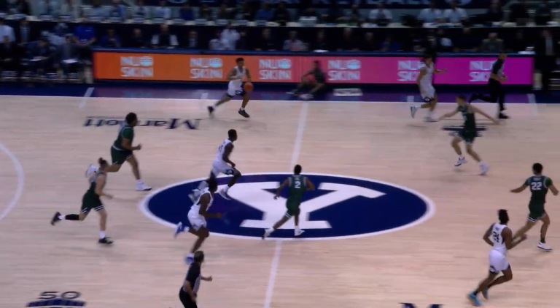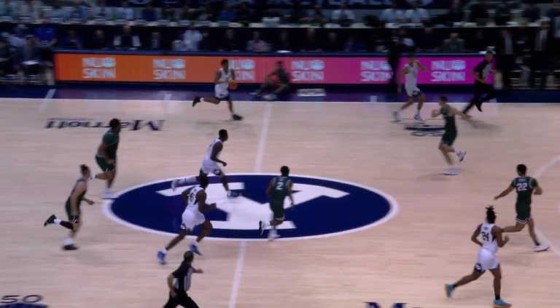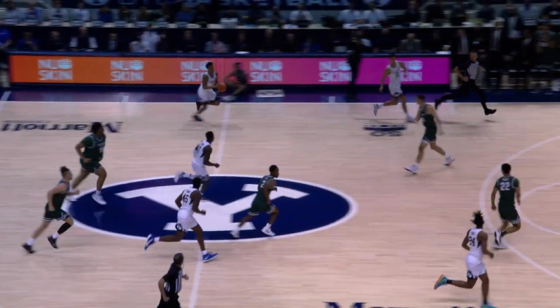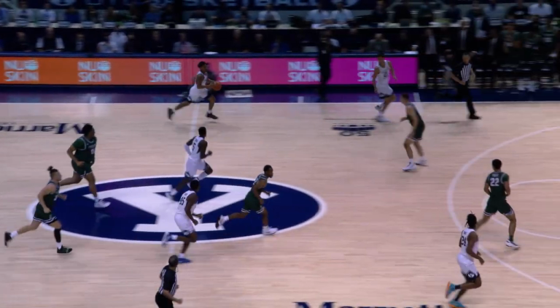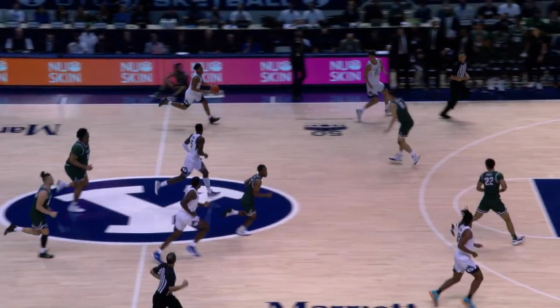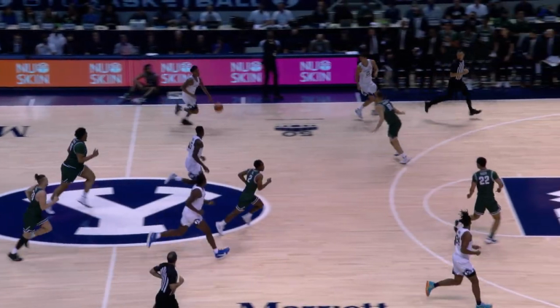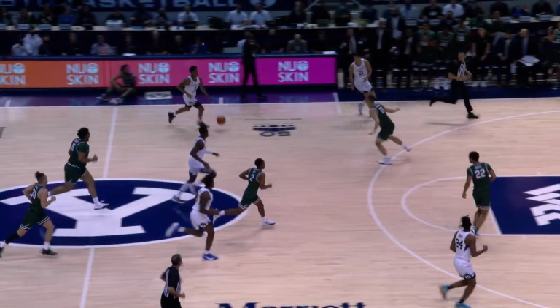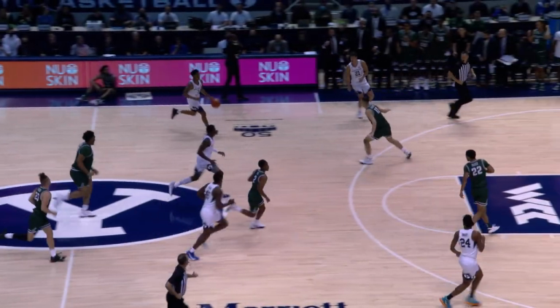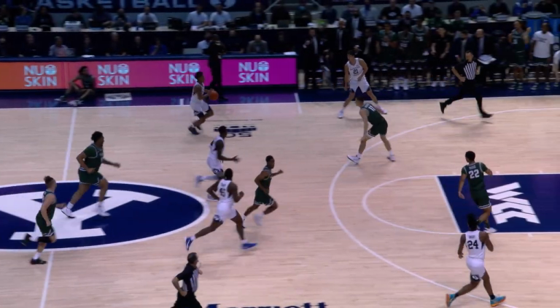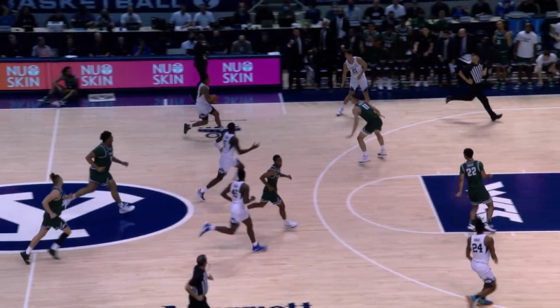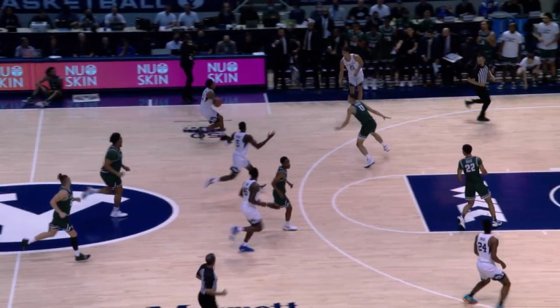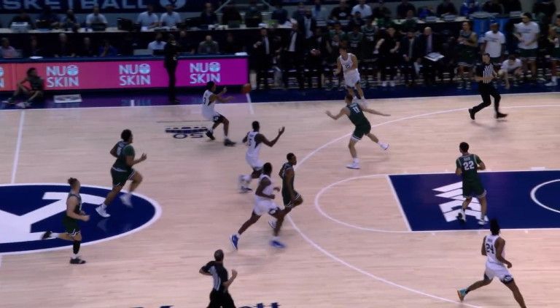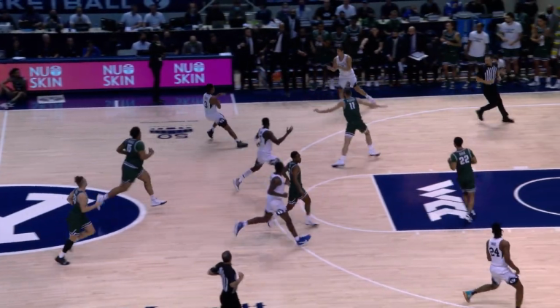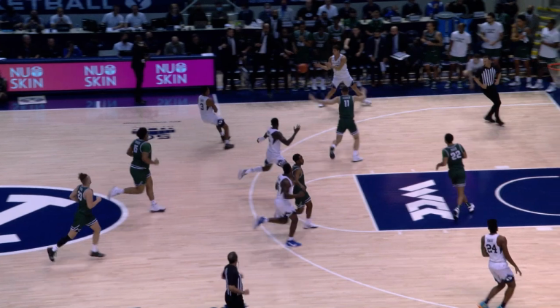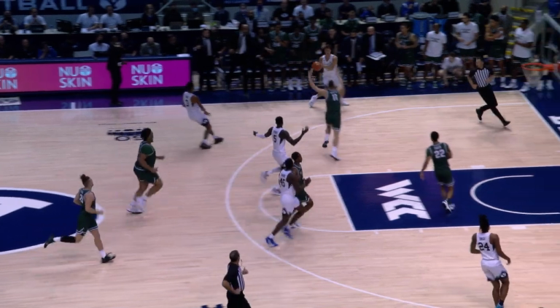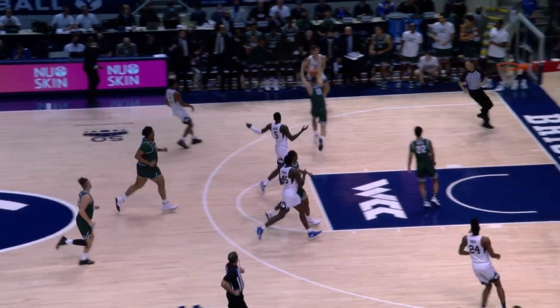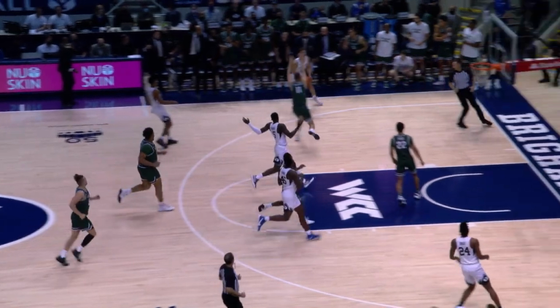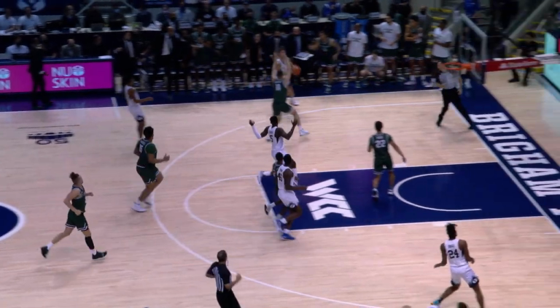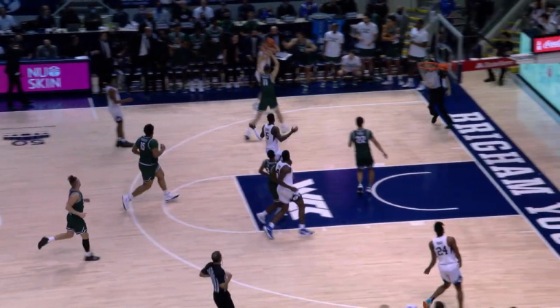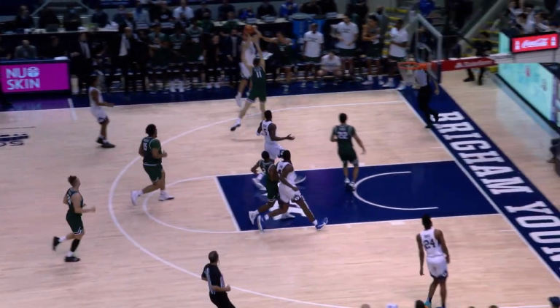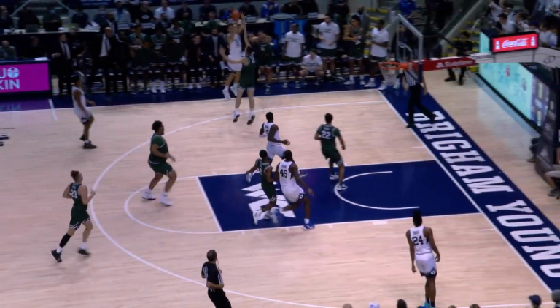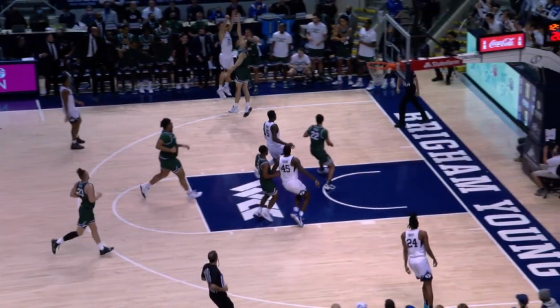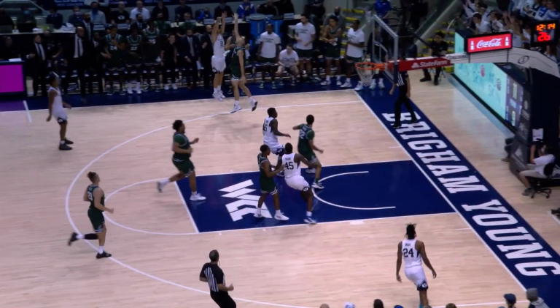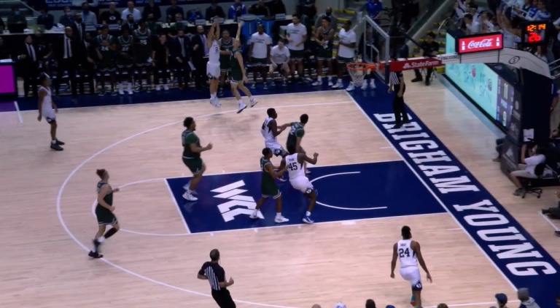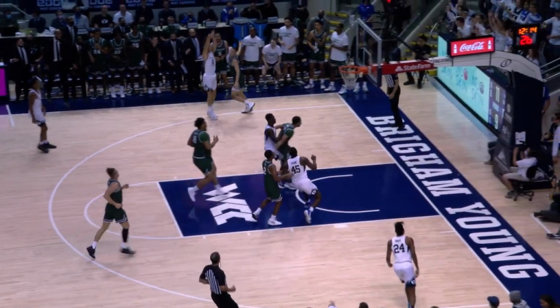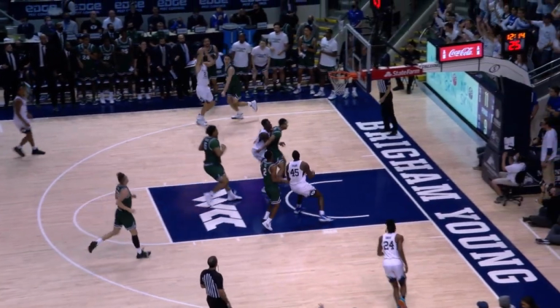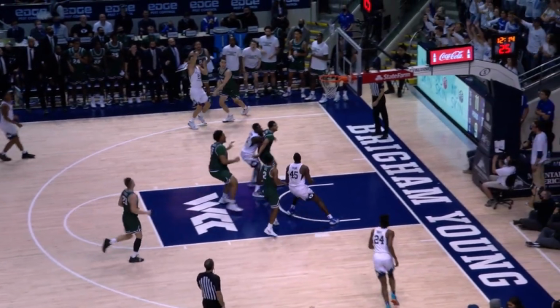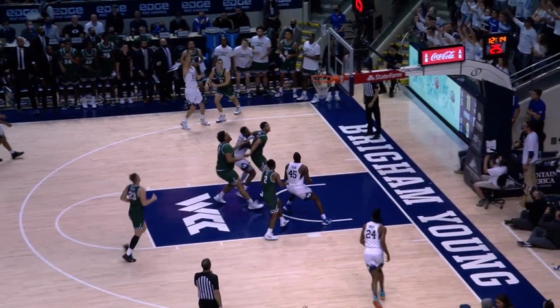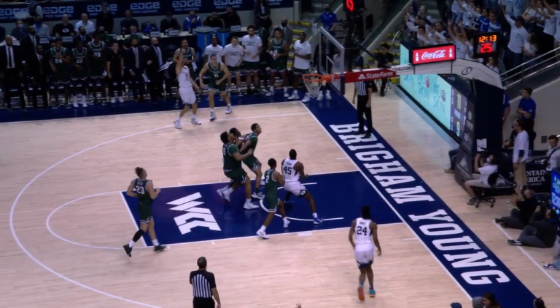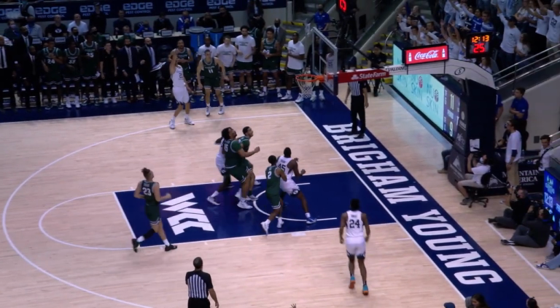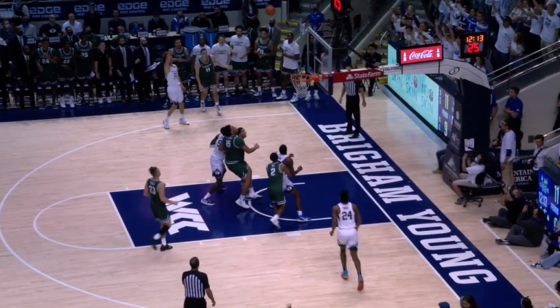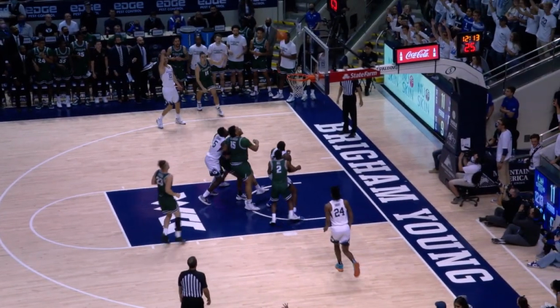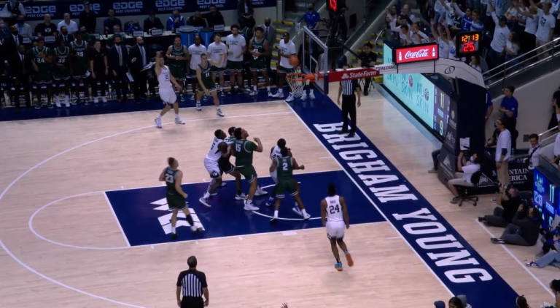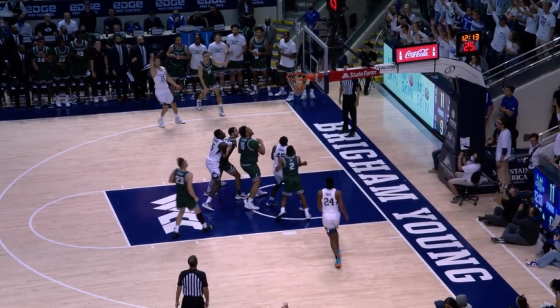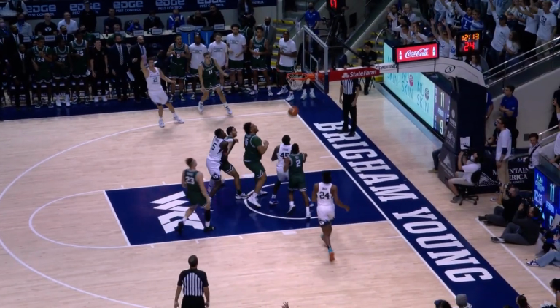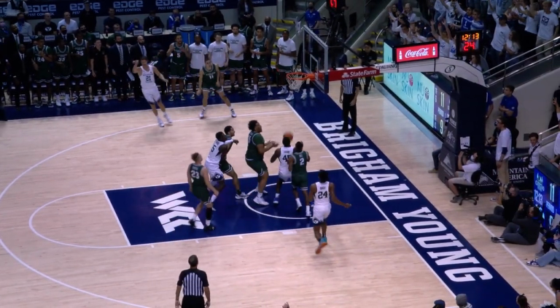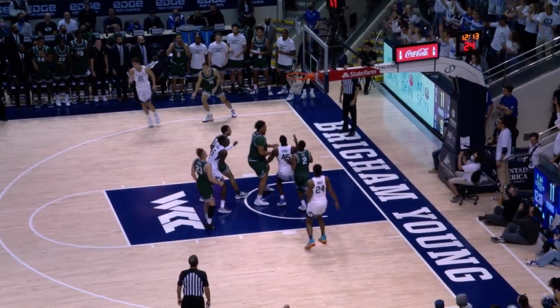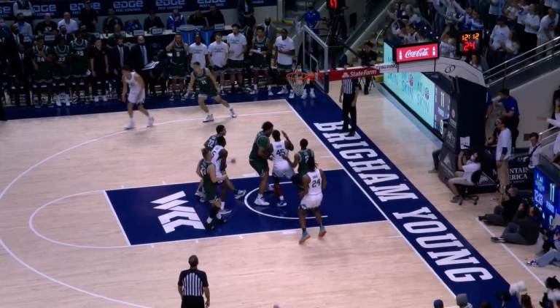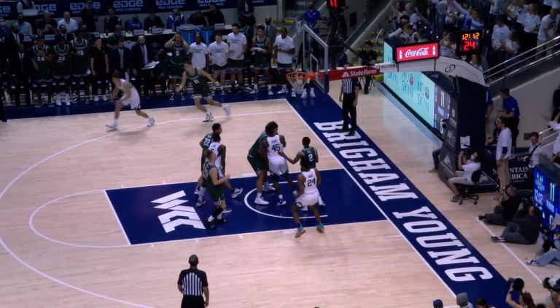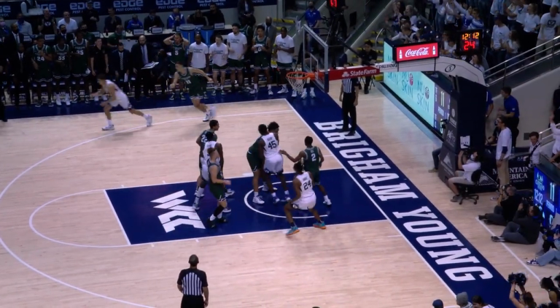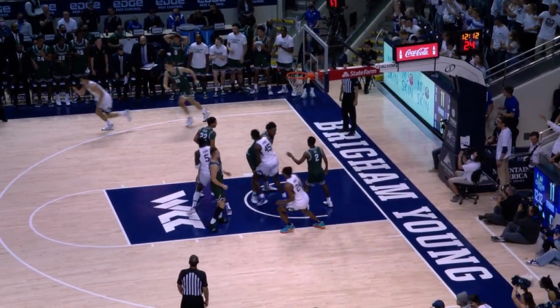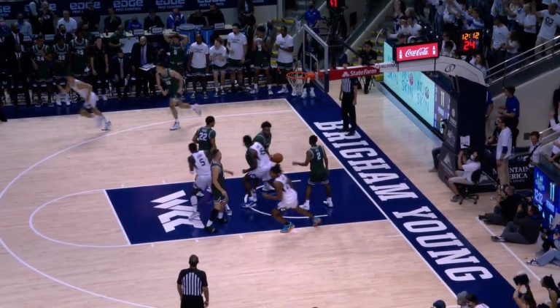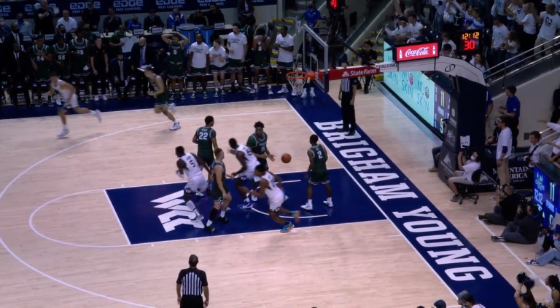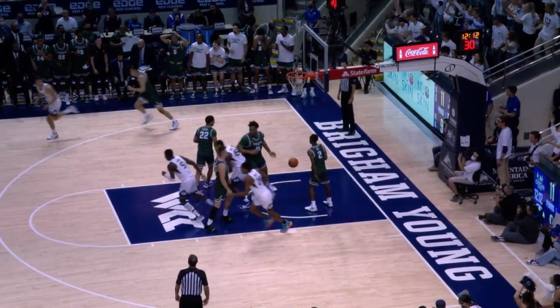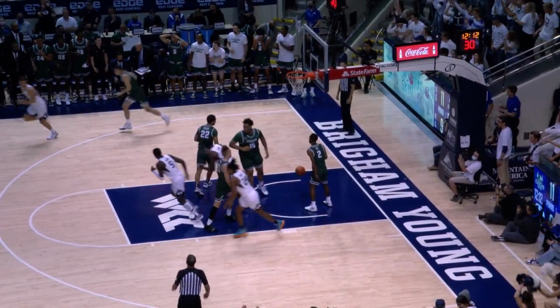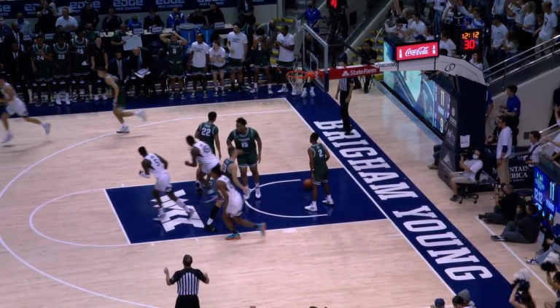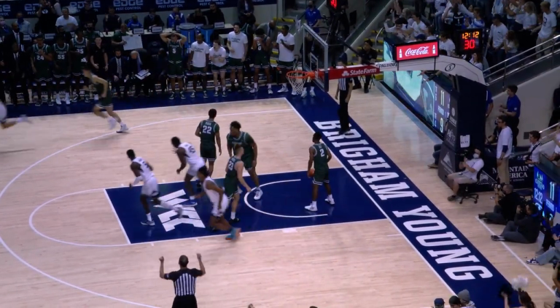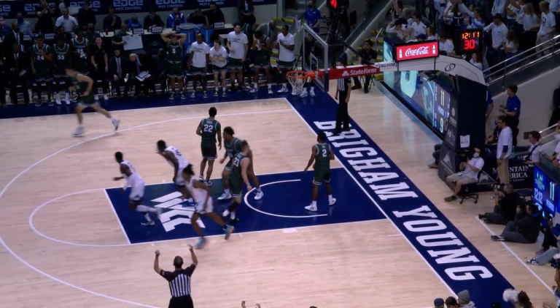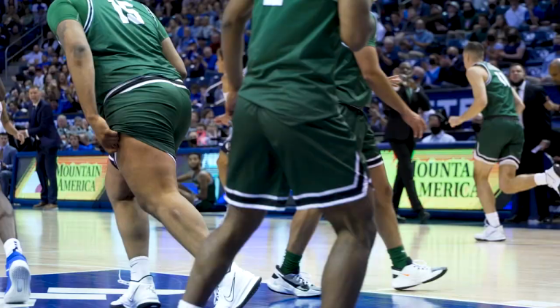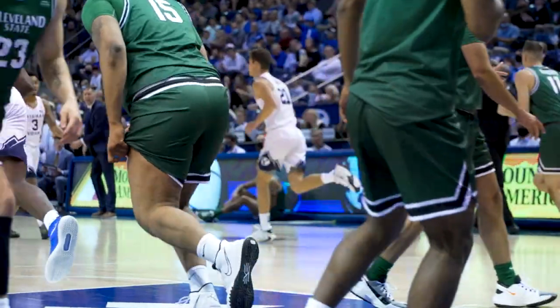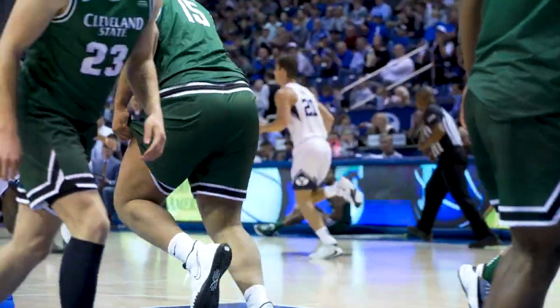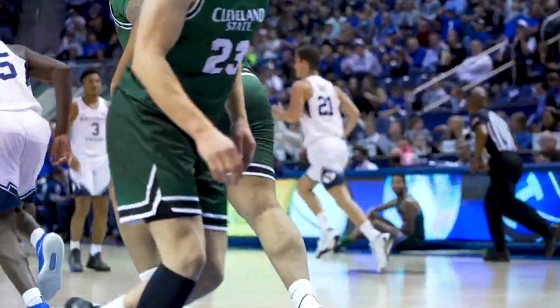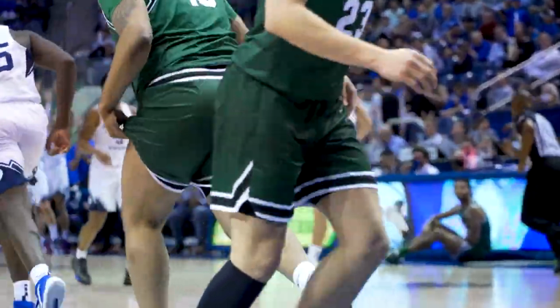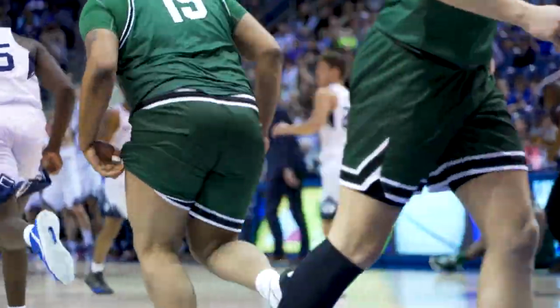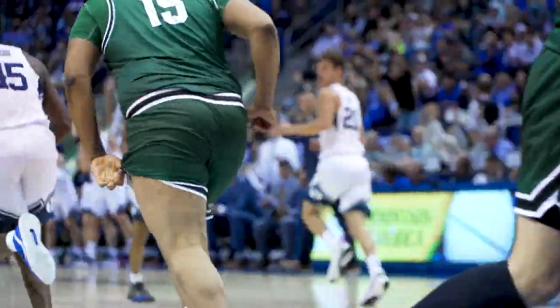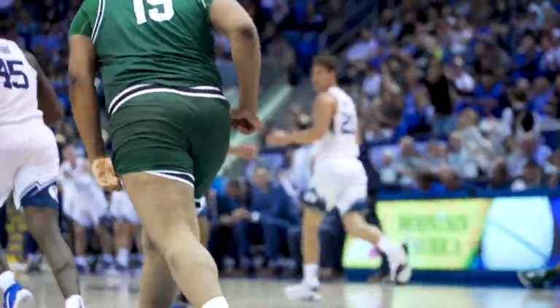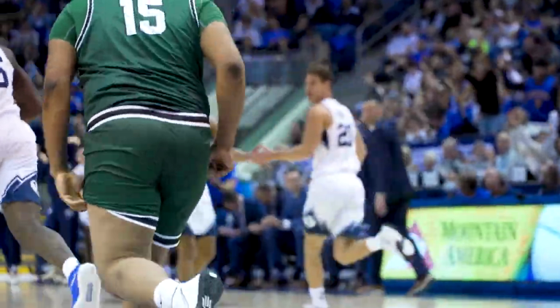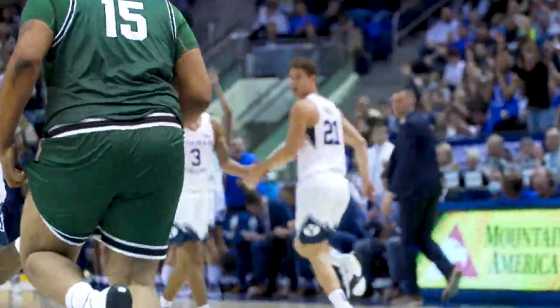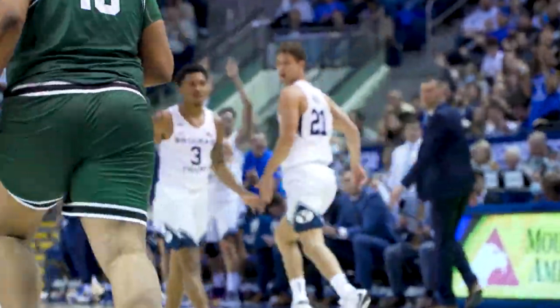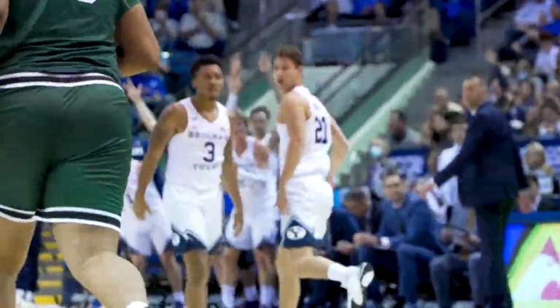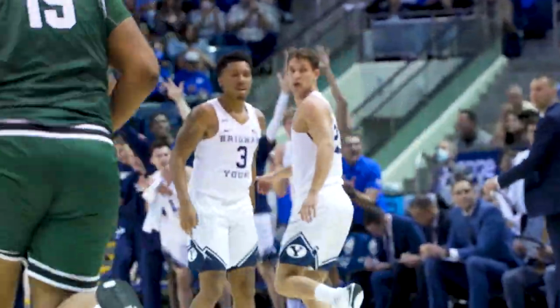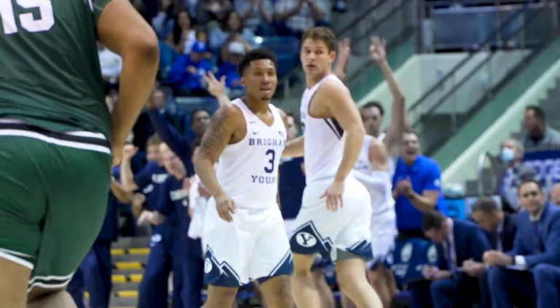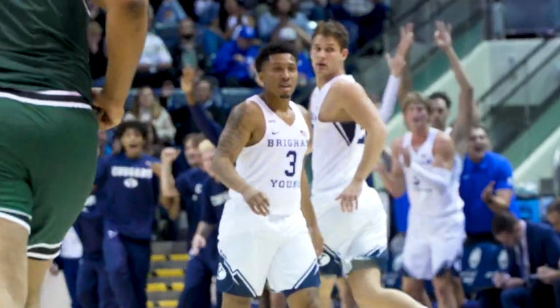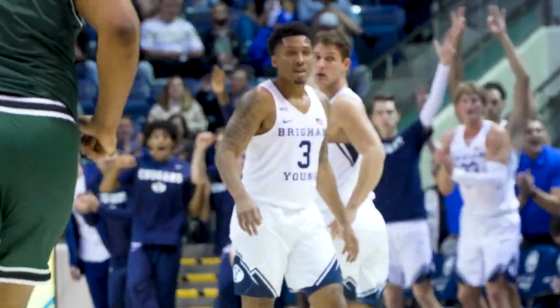Gideon cross-court. Lucas left side, left corner. Three — there it is. Trevin Nell with BYU's first three-pointer of the night.